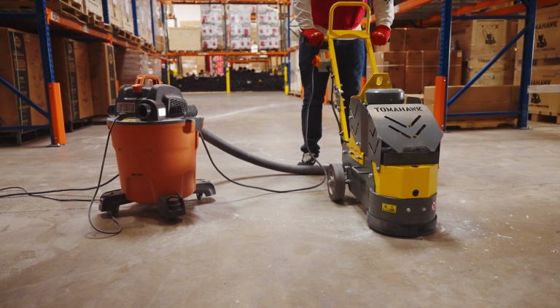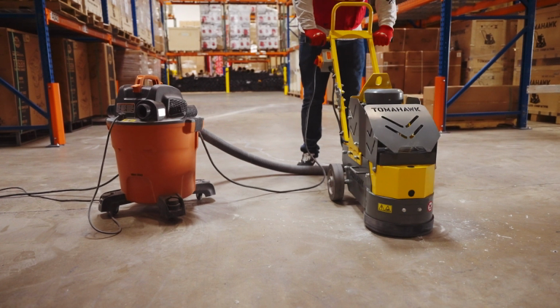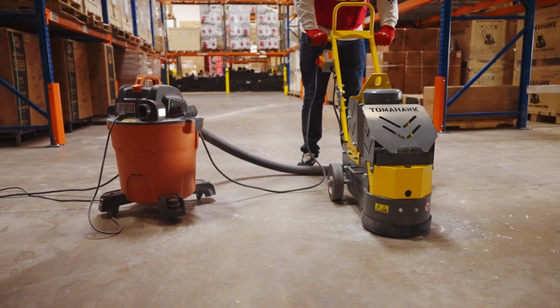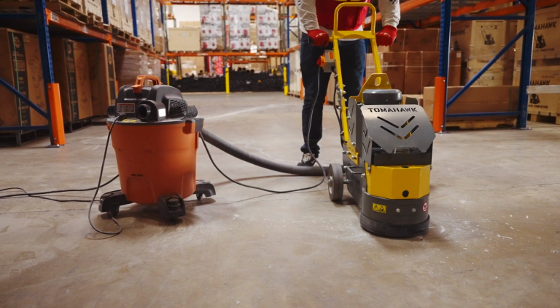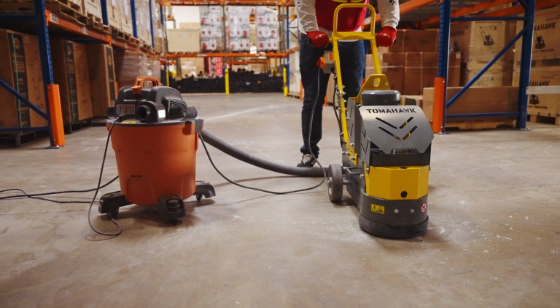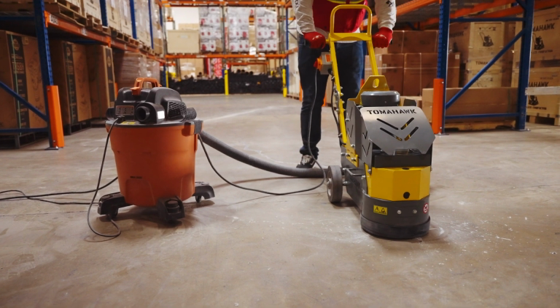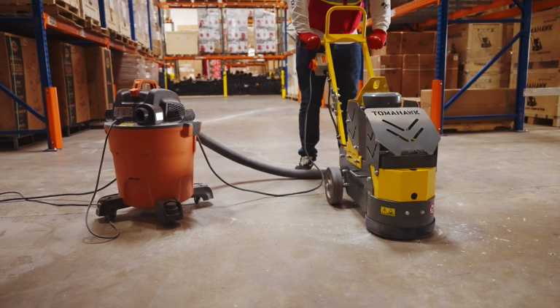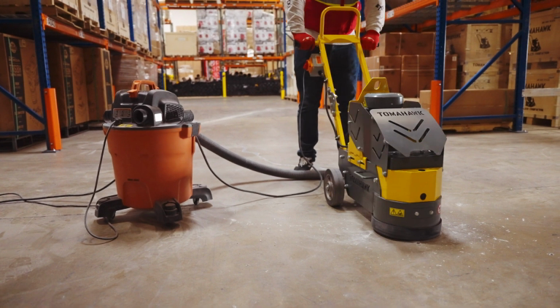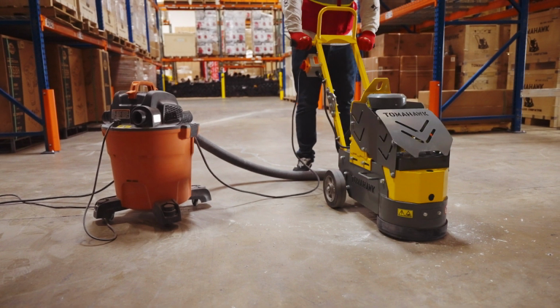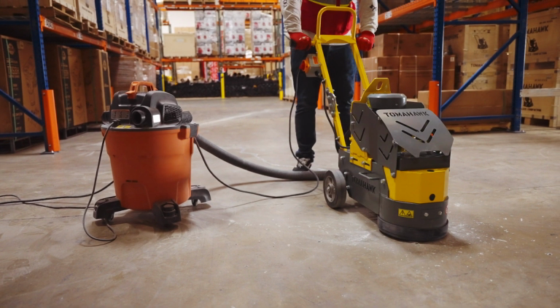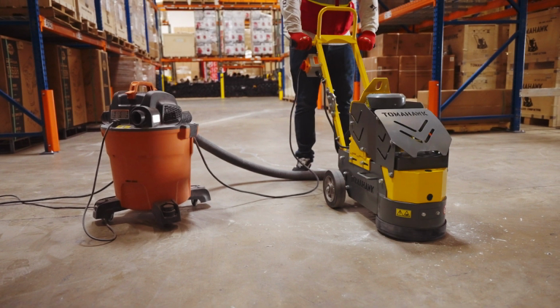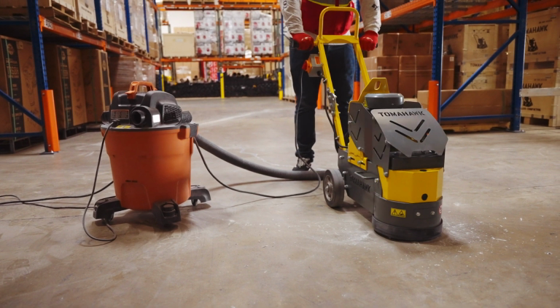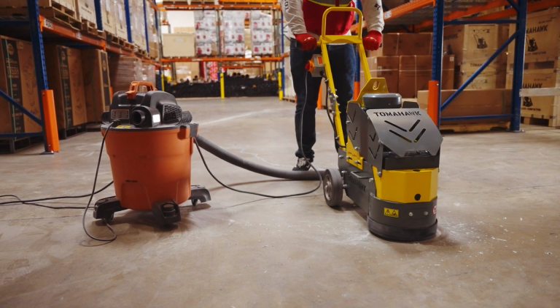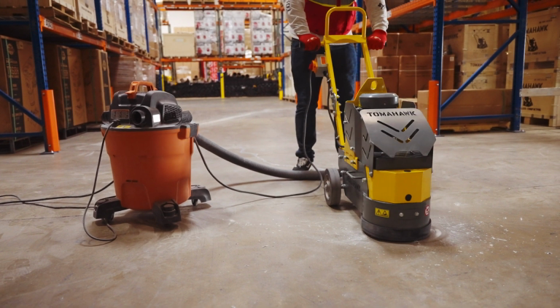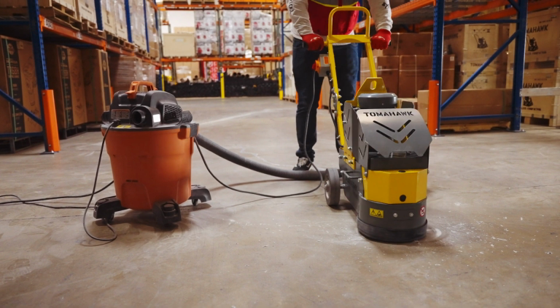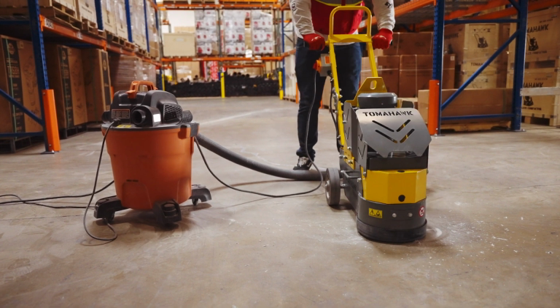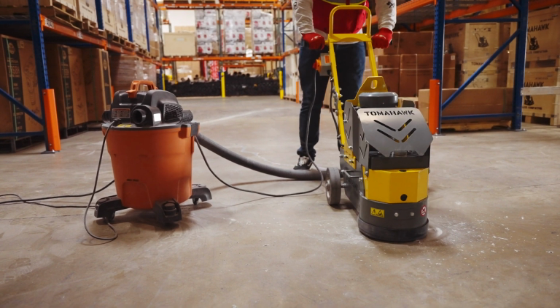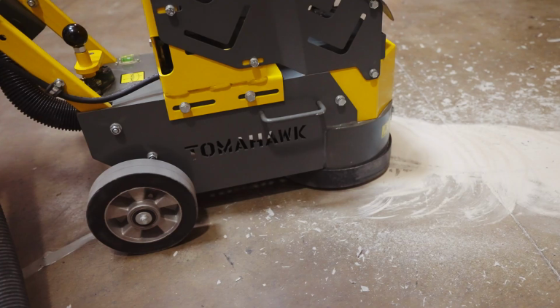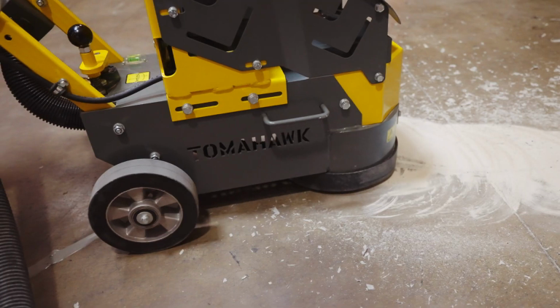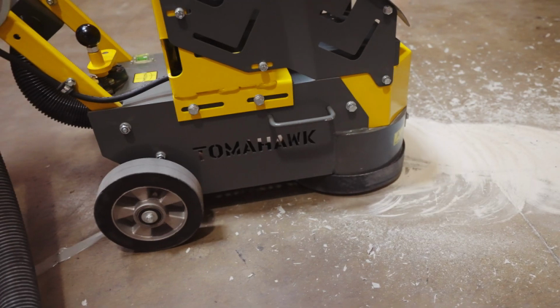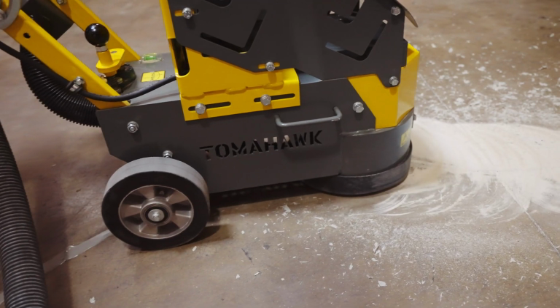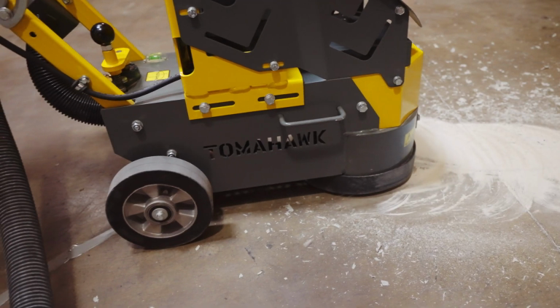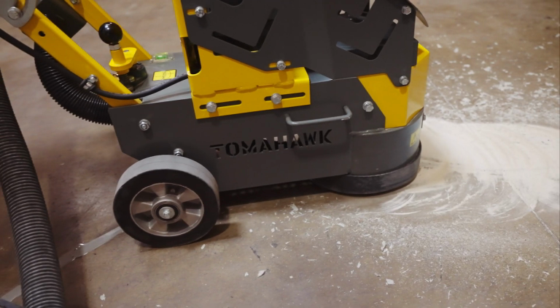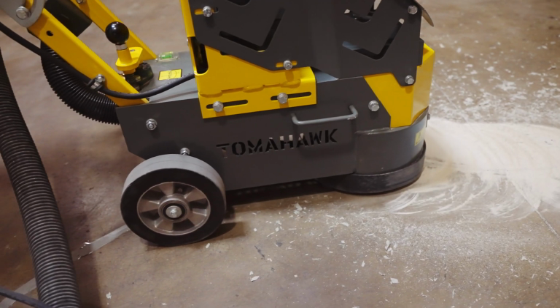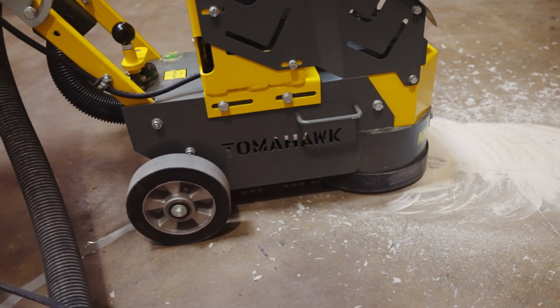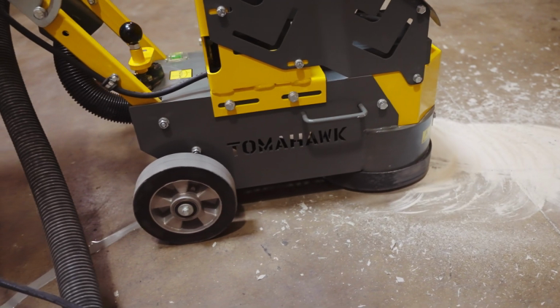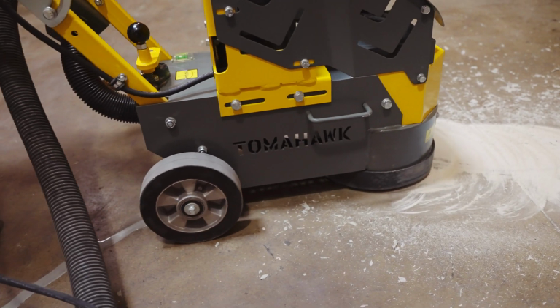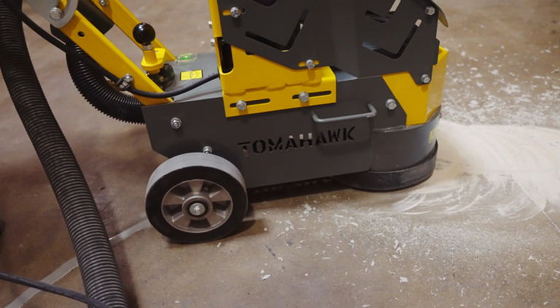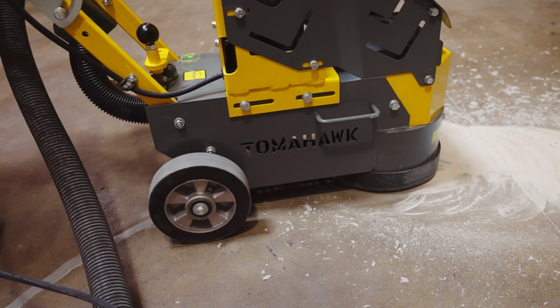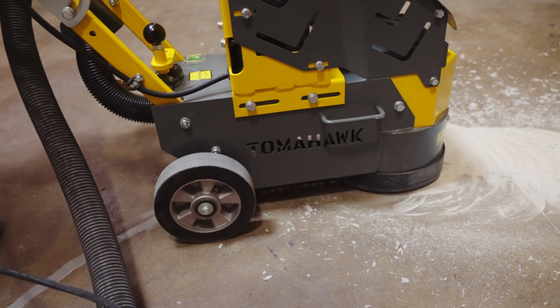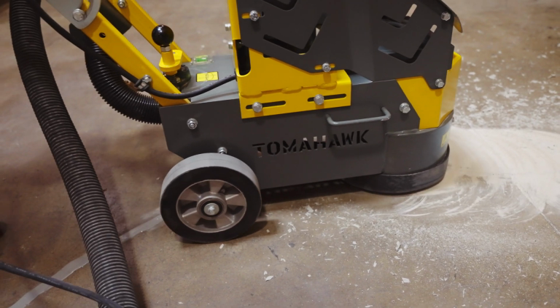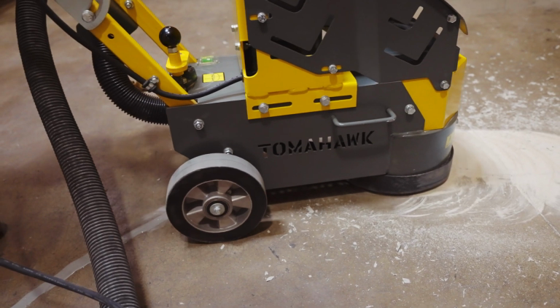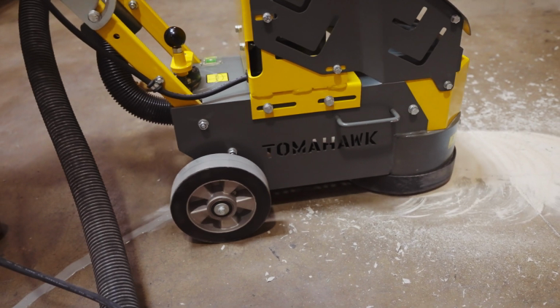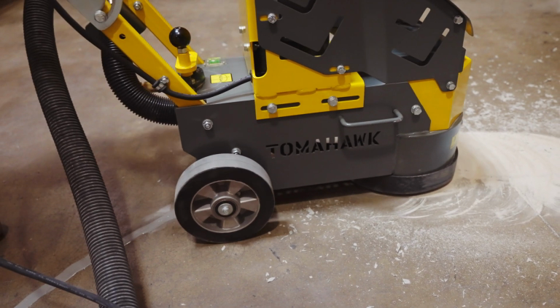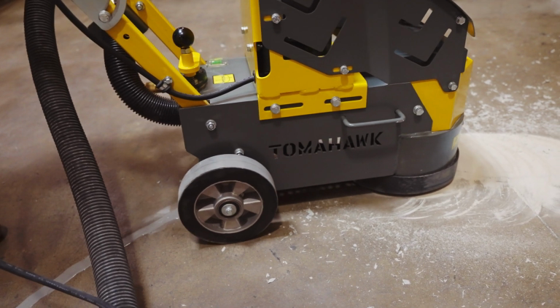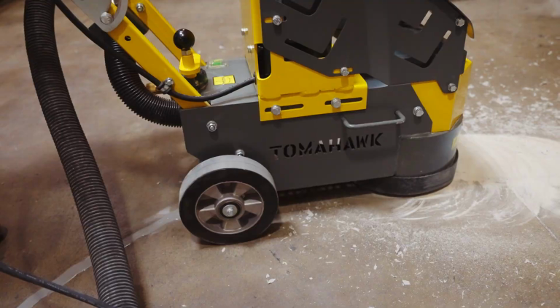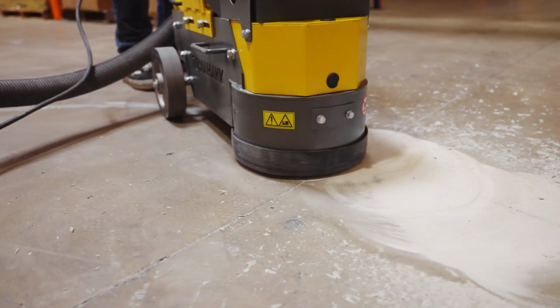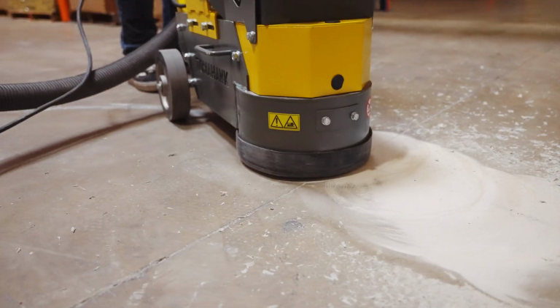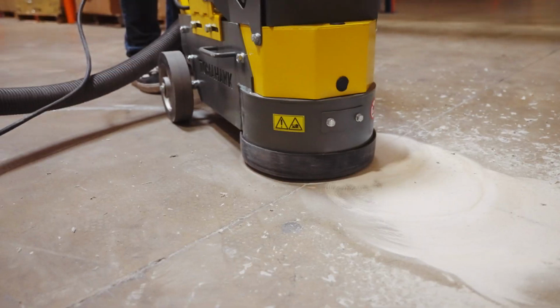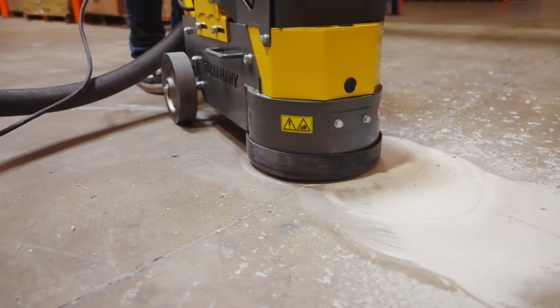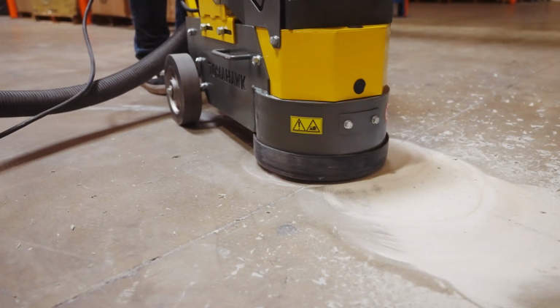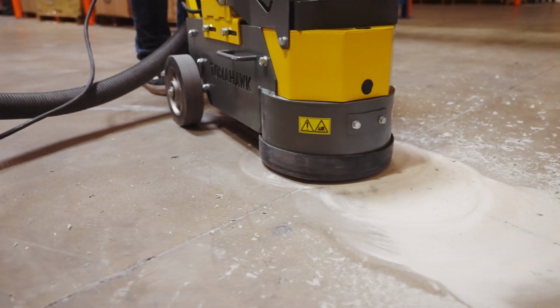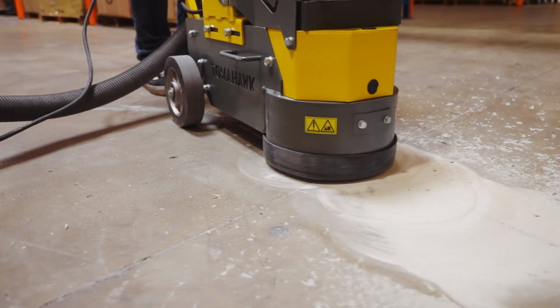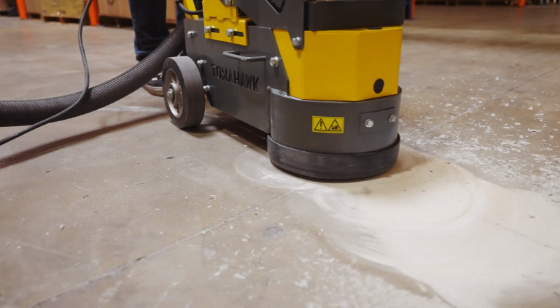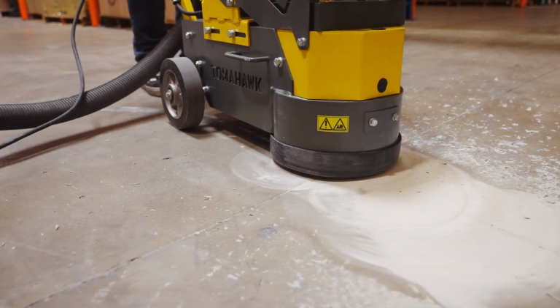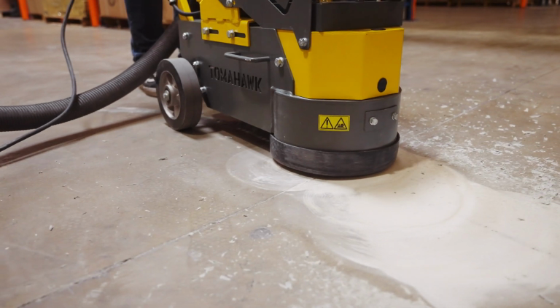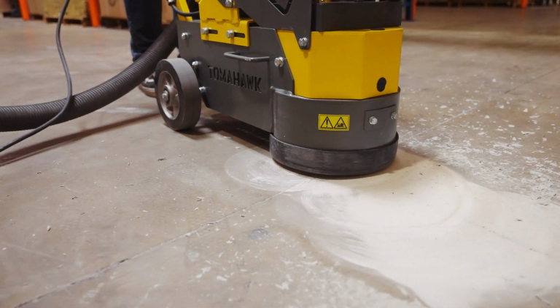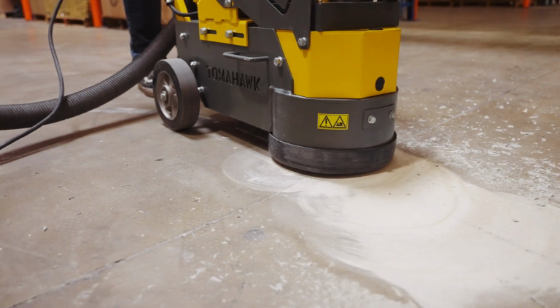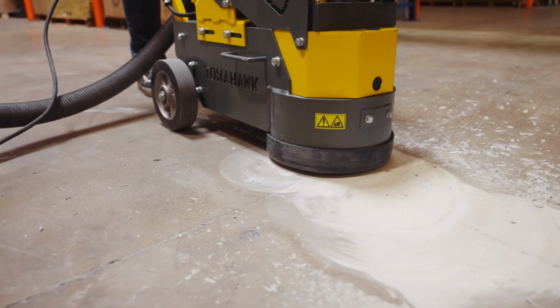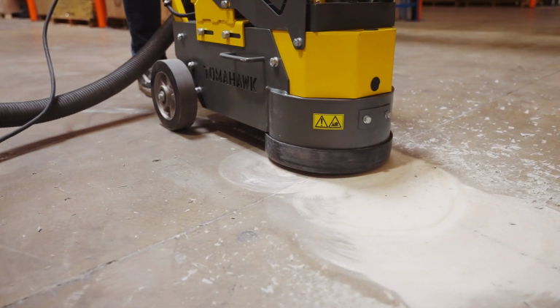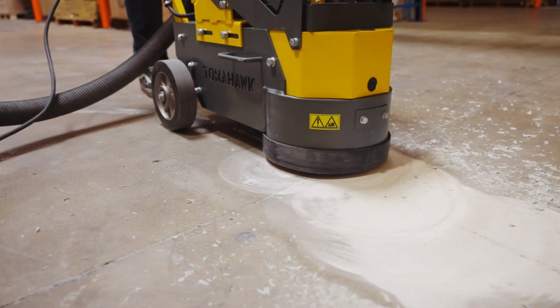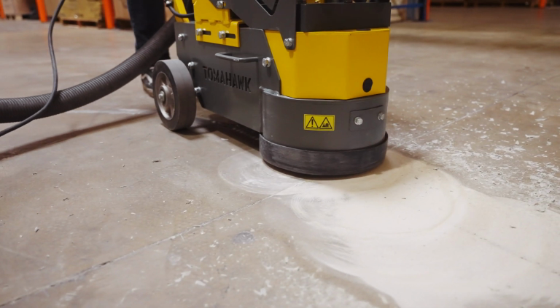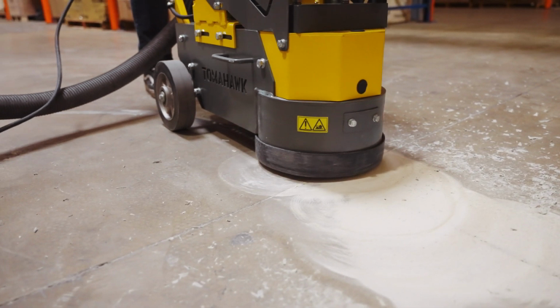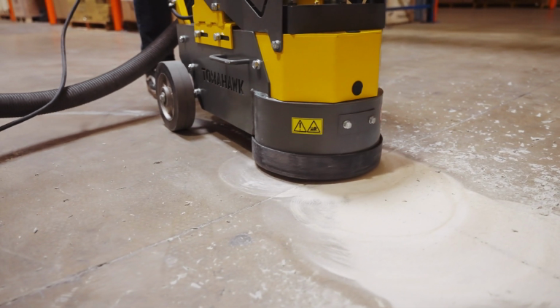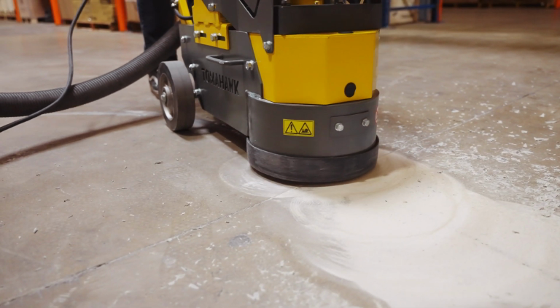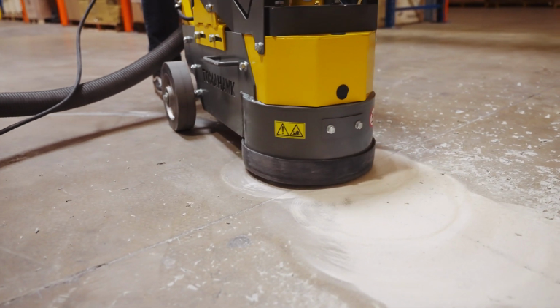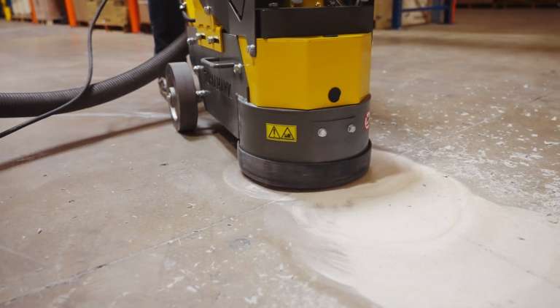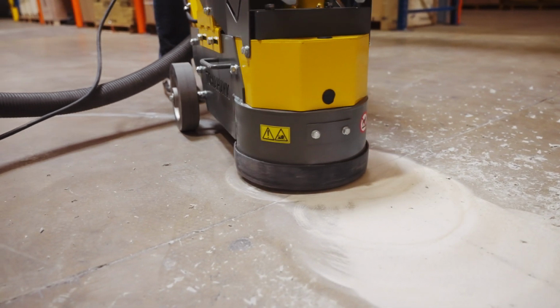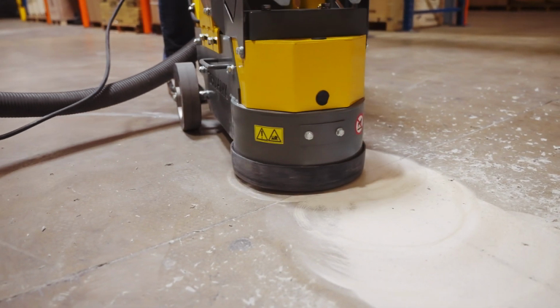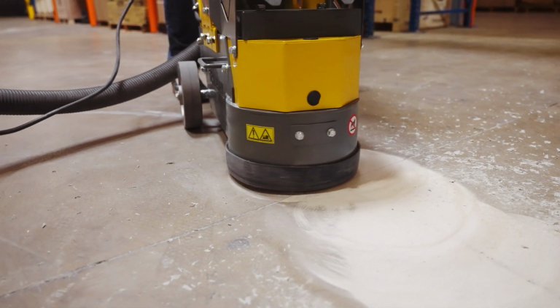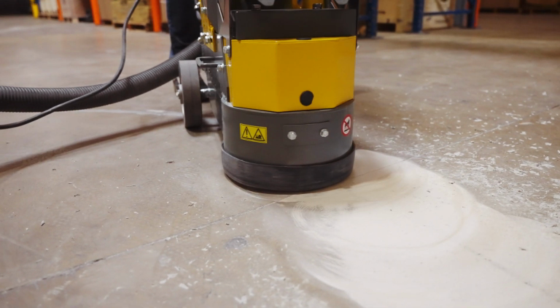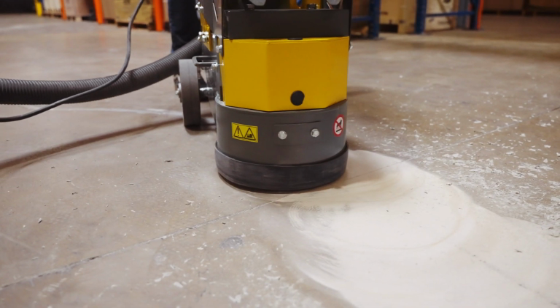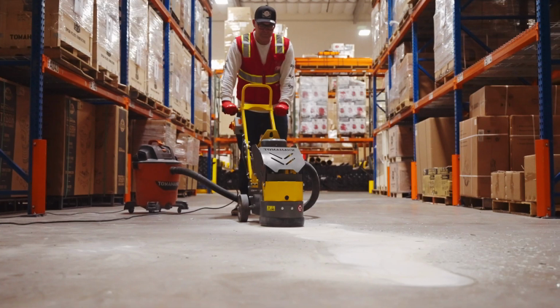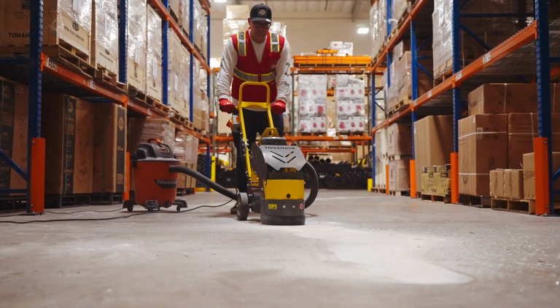Once the crack filler is hardened, grind the excess with an angle grinder or floor grinder so the final result is perfectly flush with the concrete.